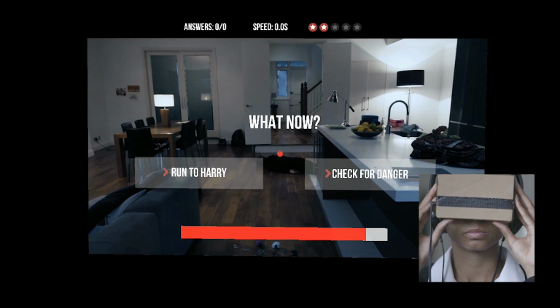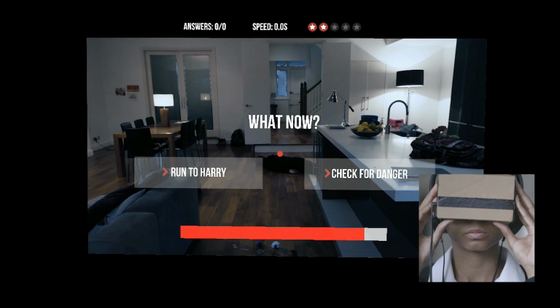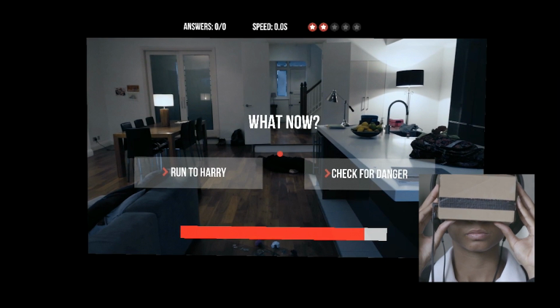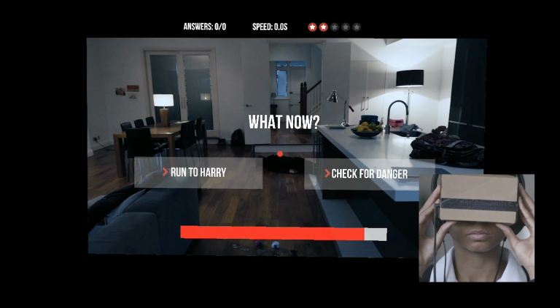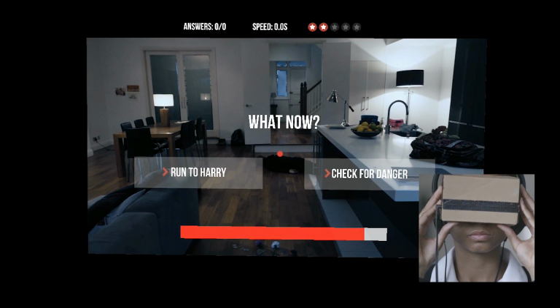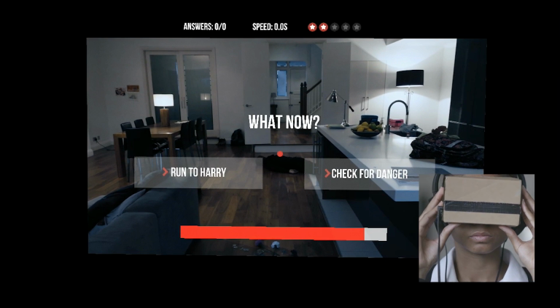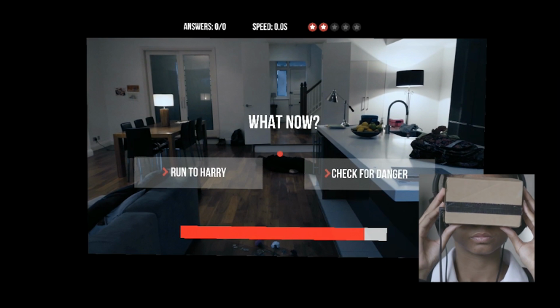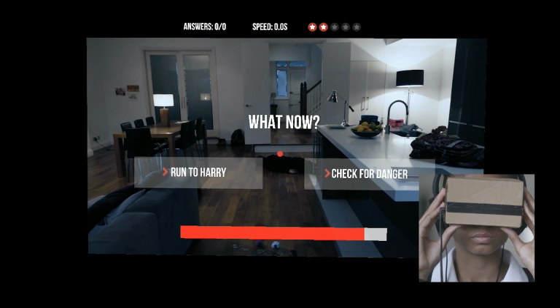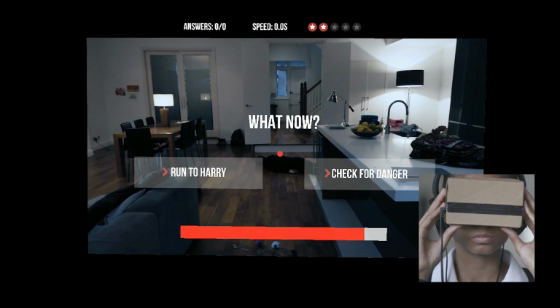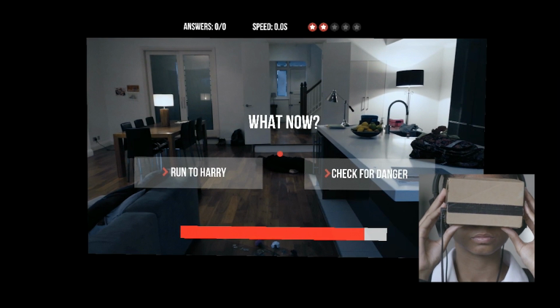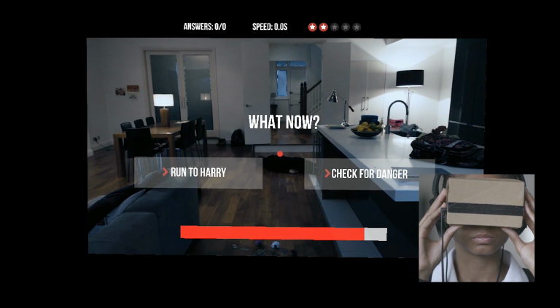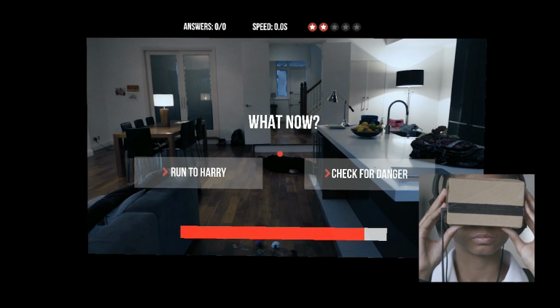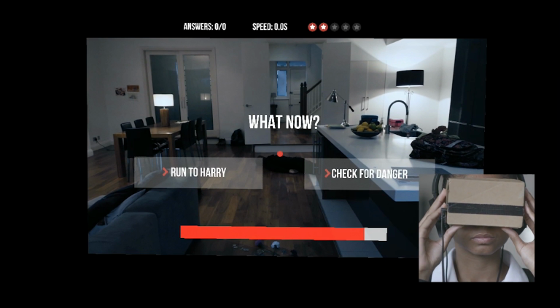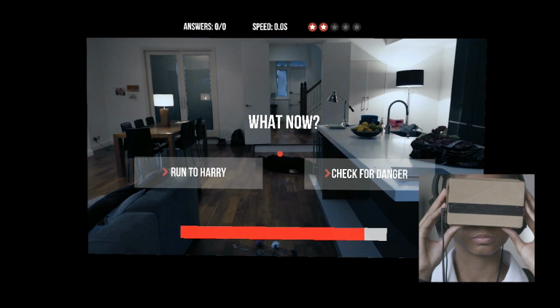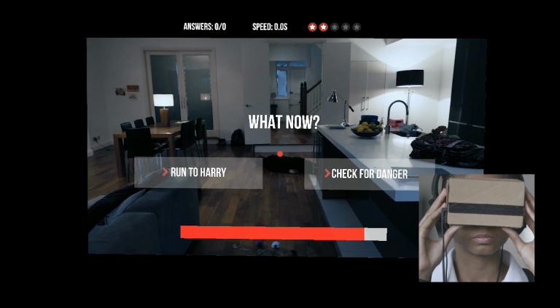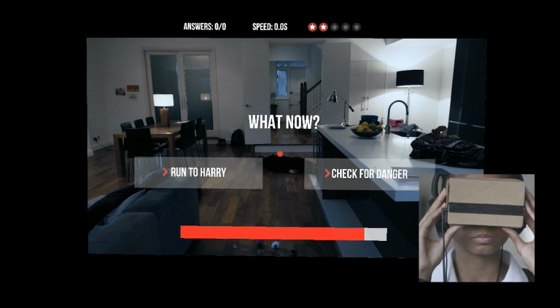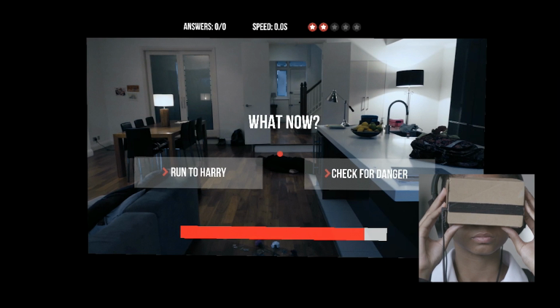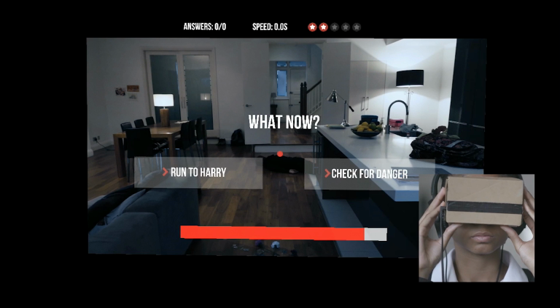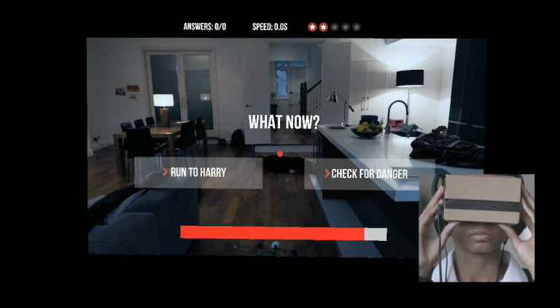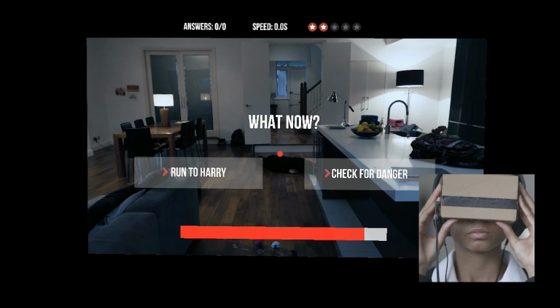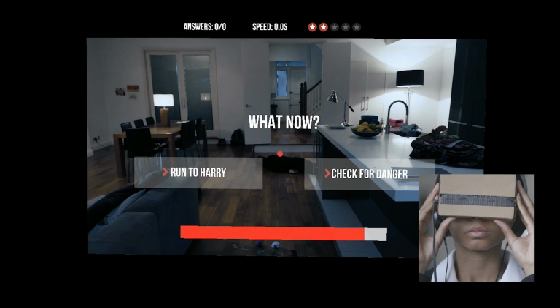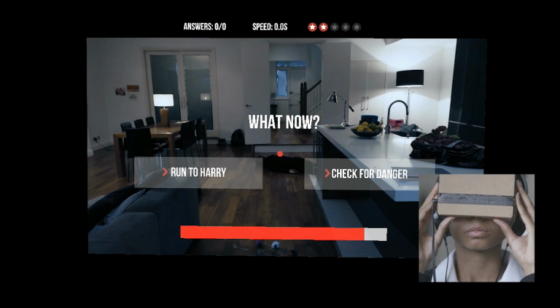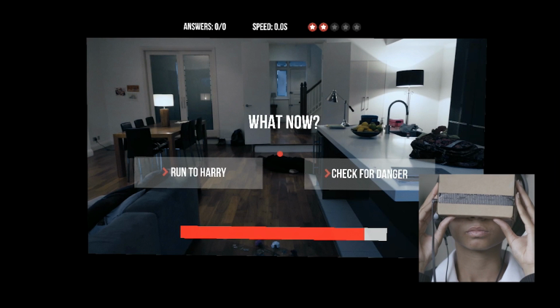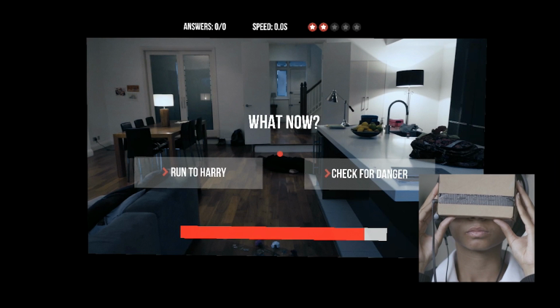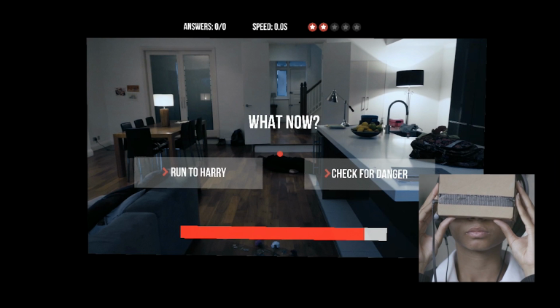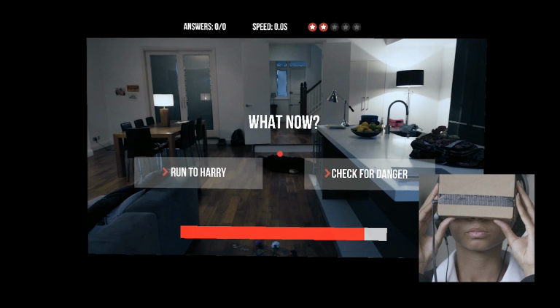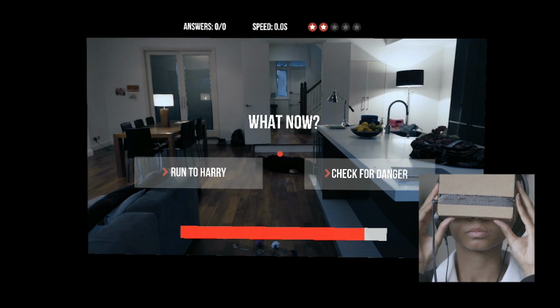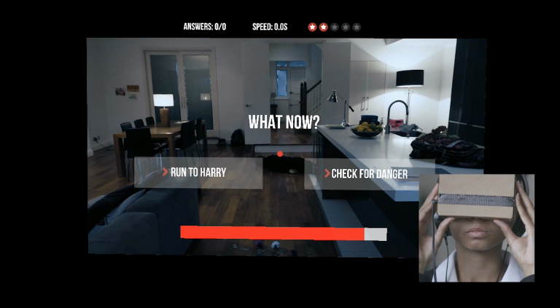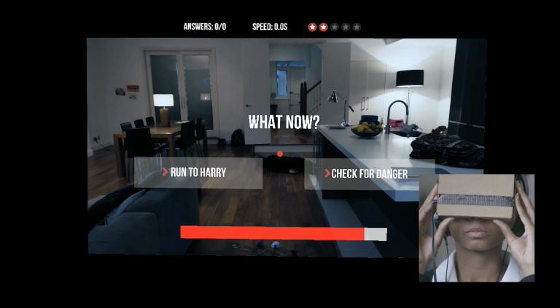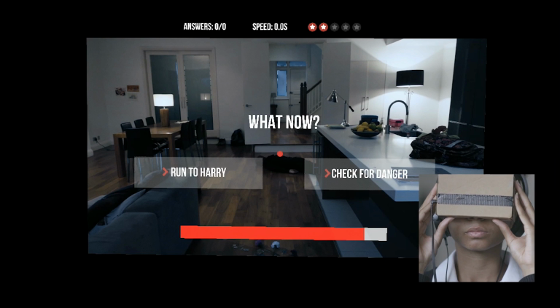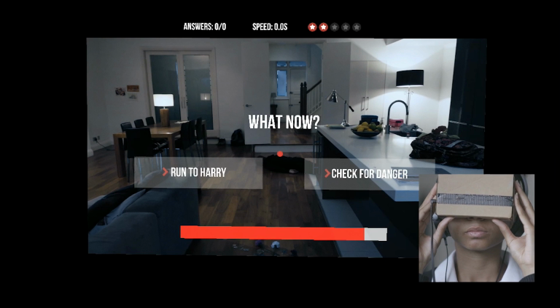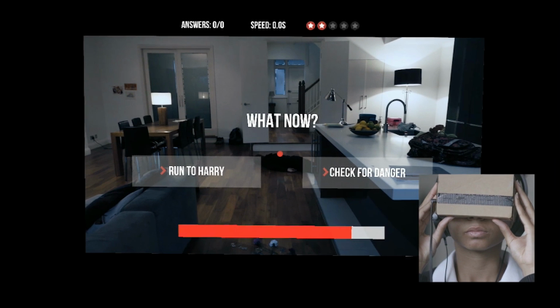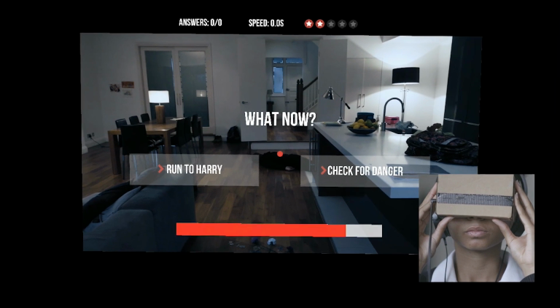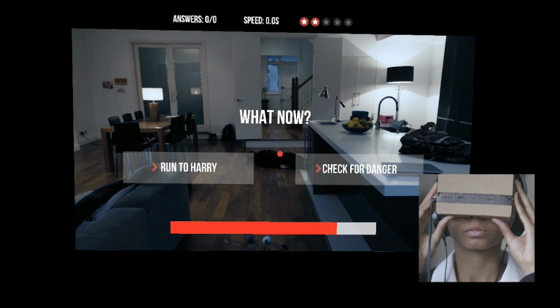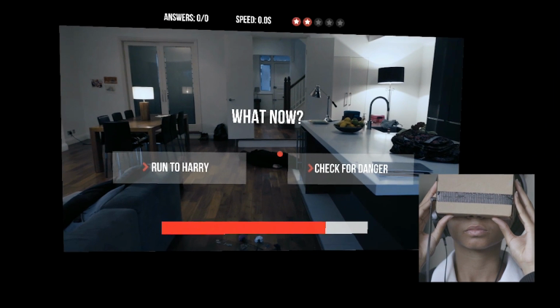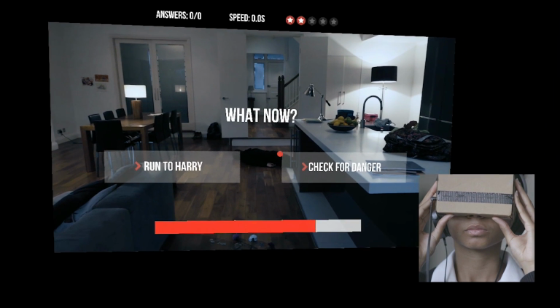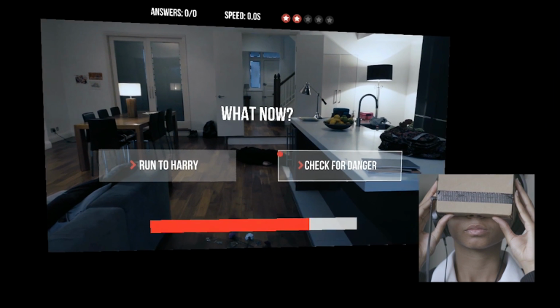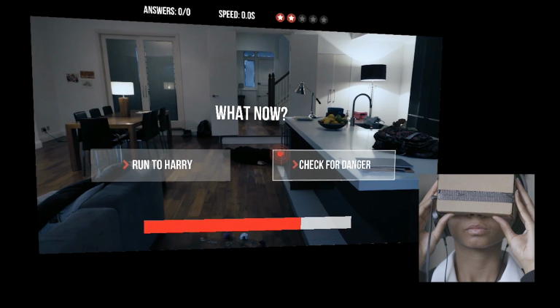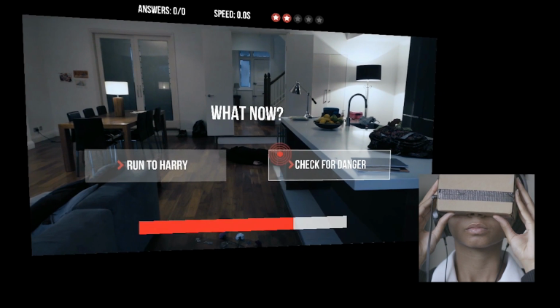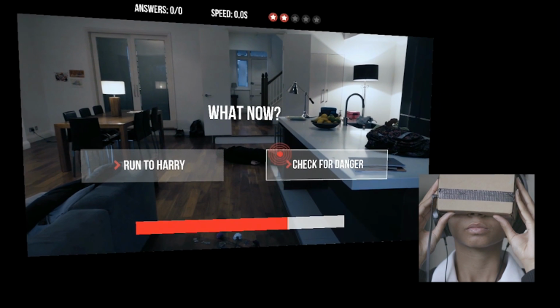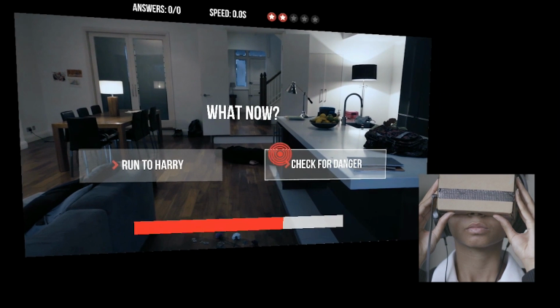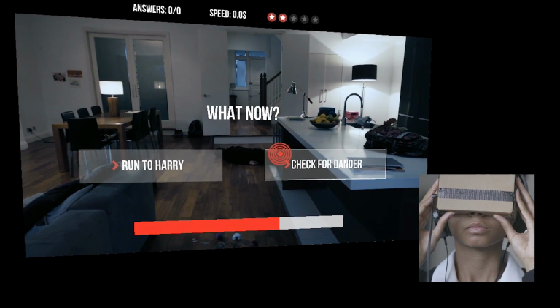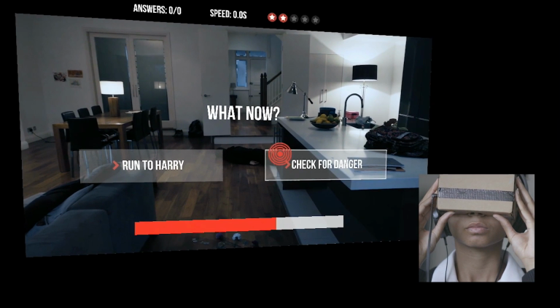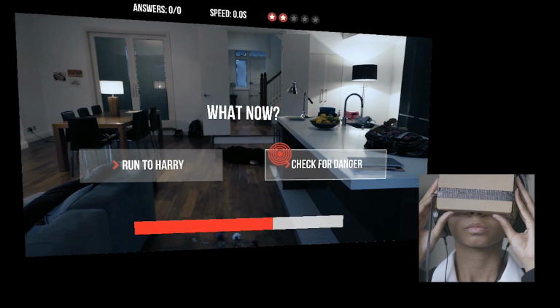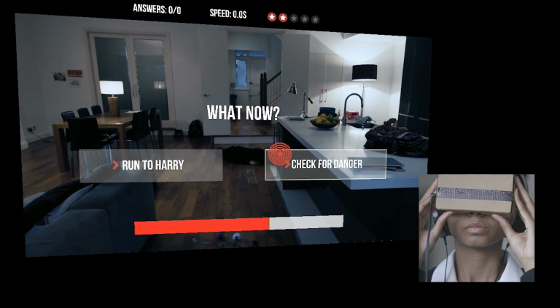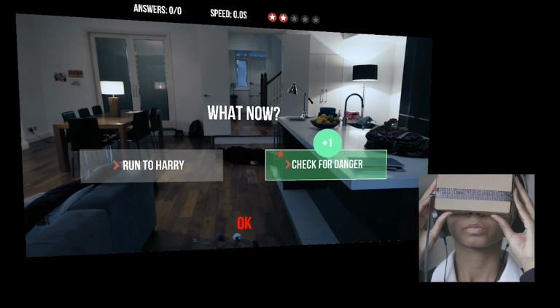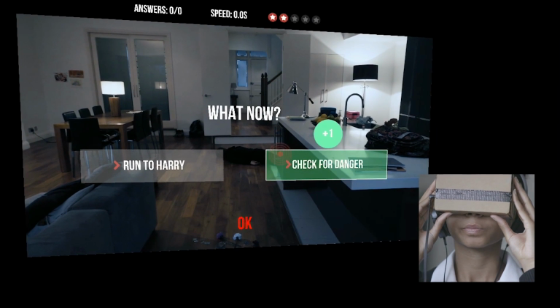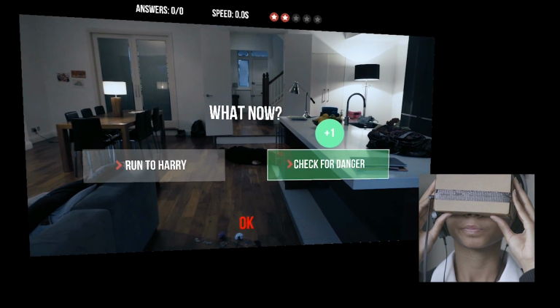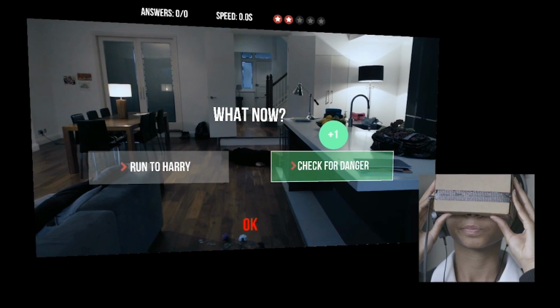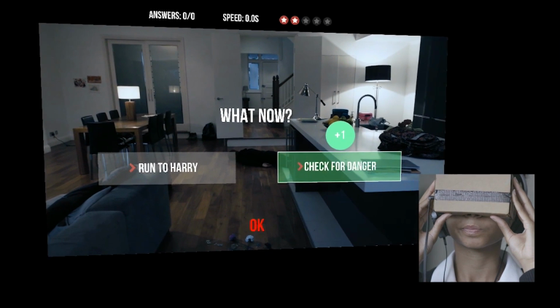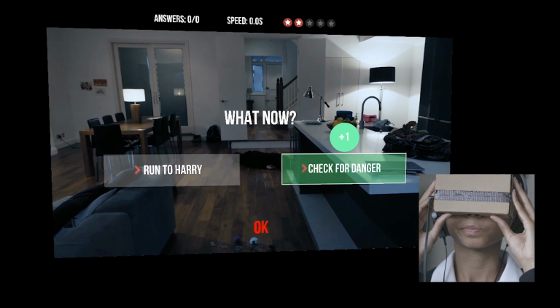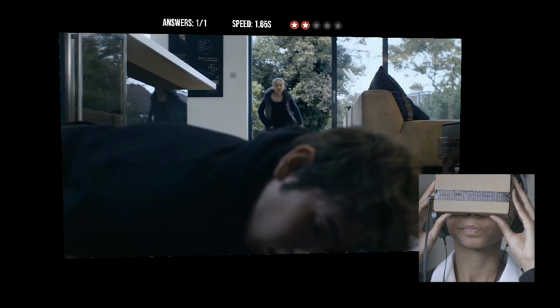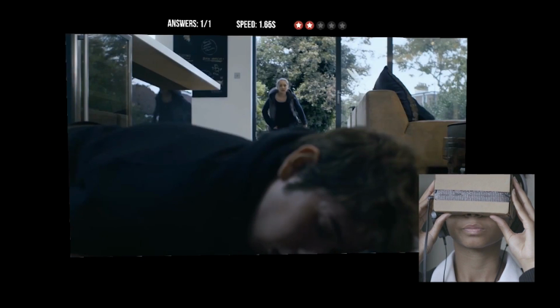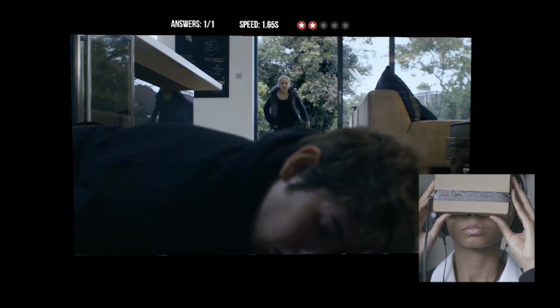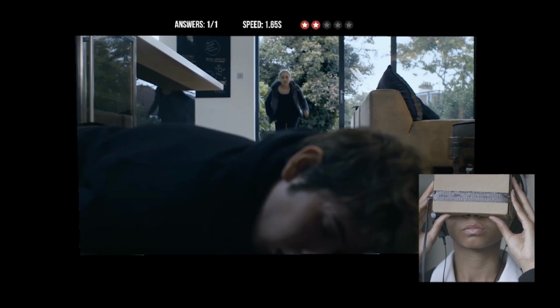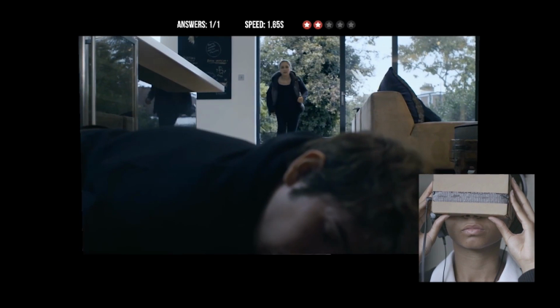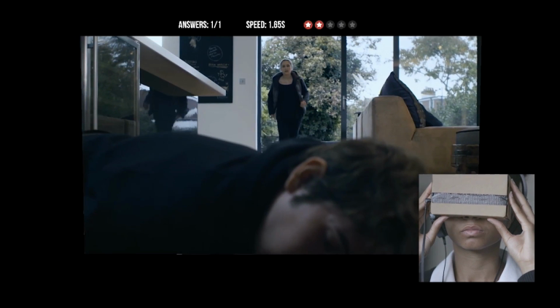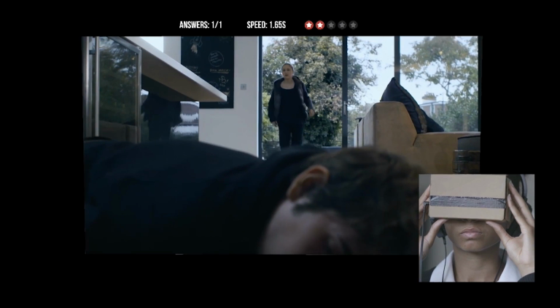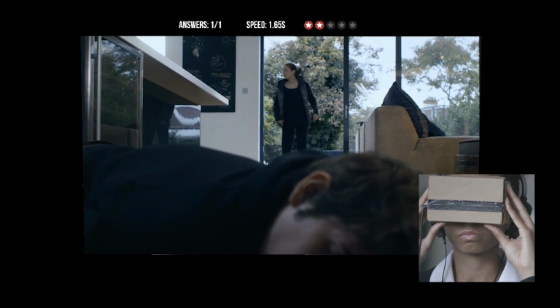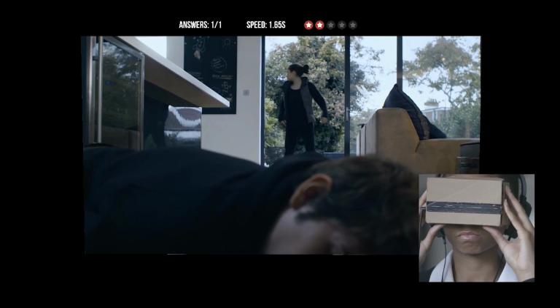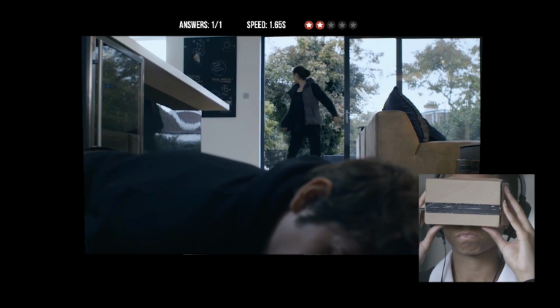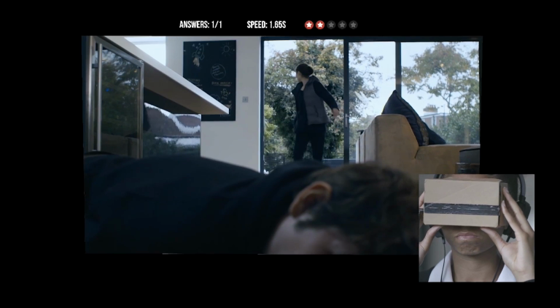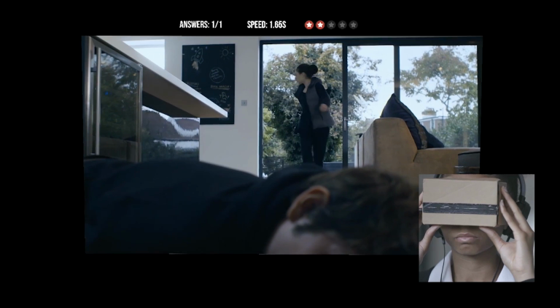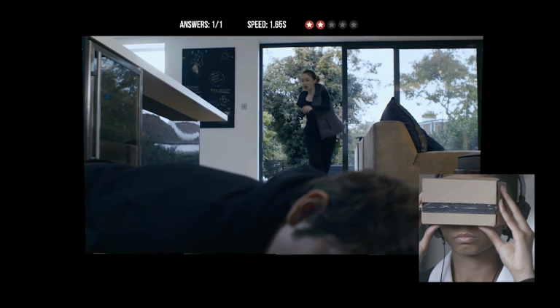What would you do? Run to help Harry now, or check for danger first? Watch out for the glass!